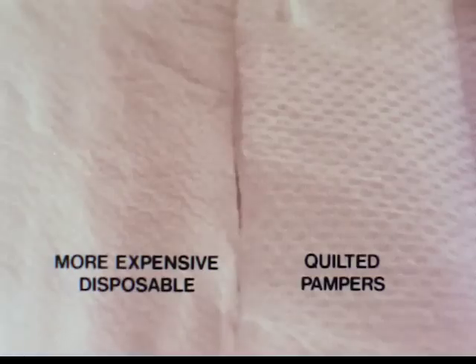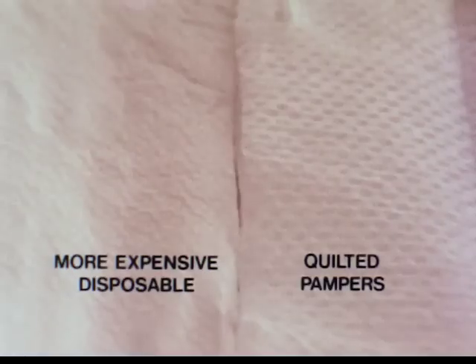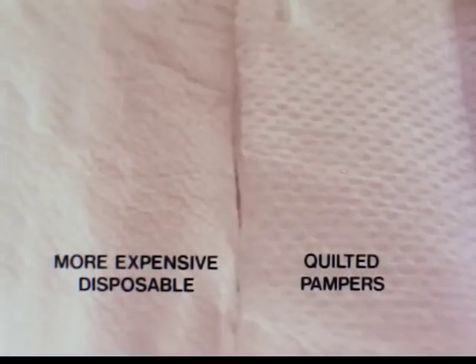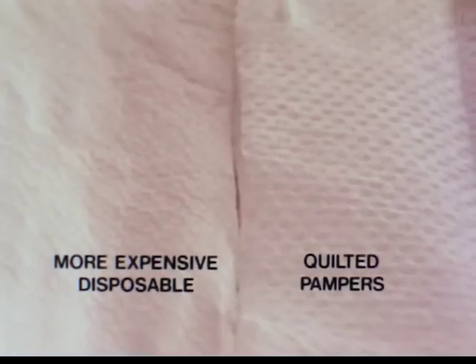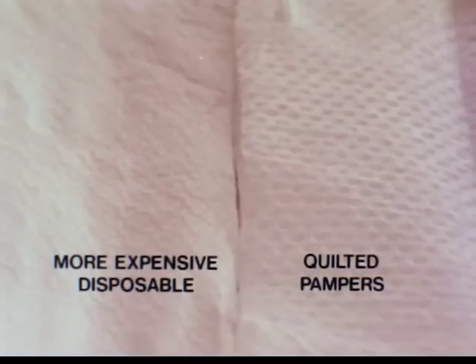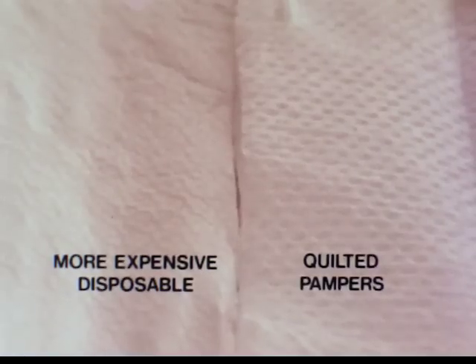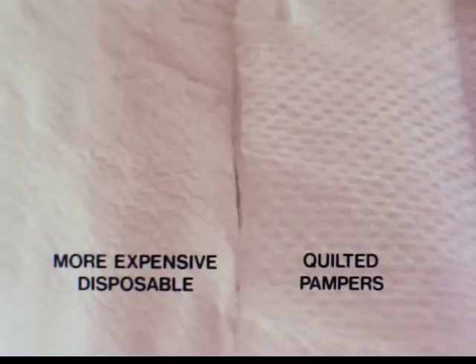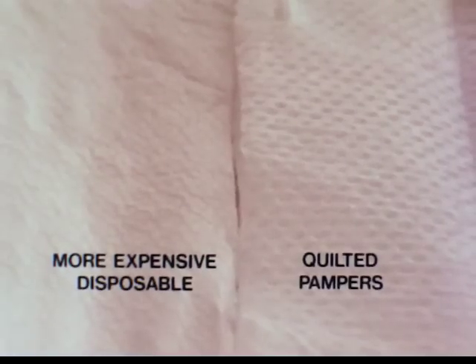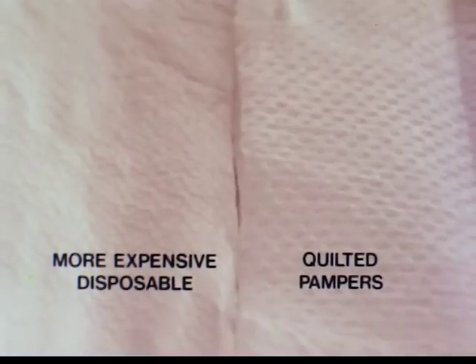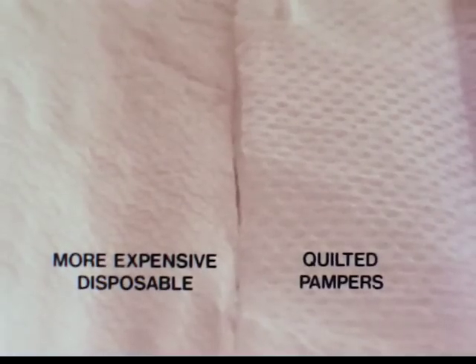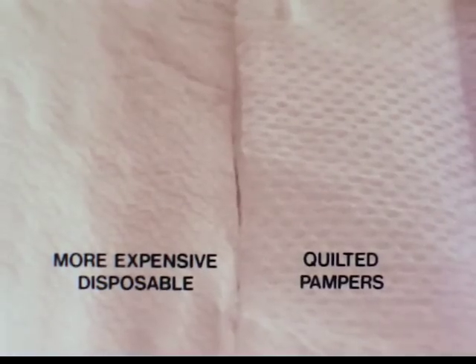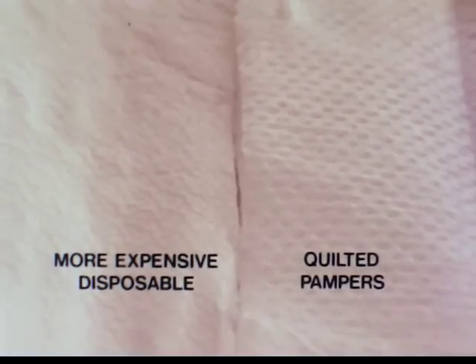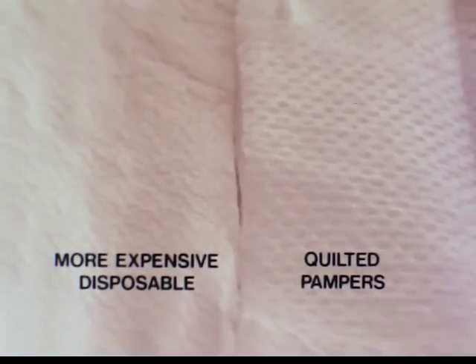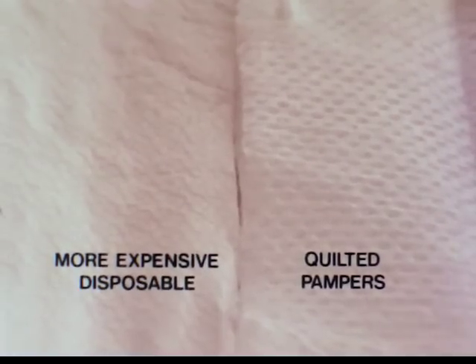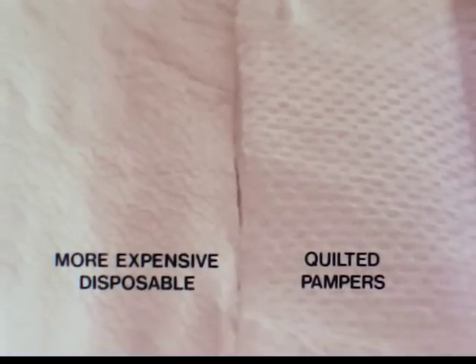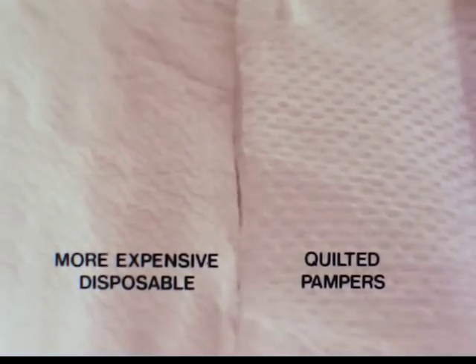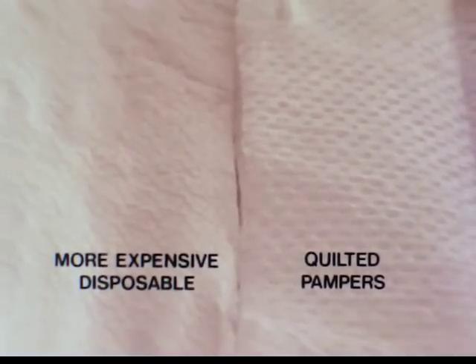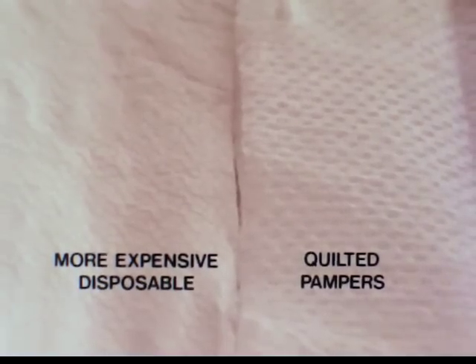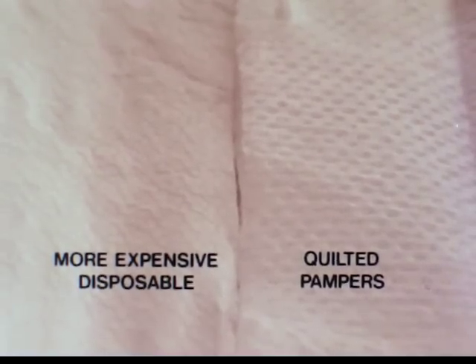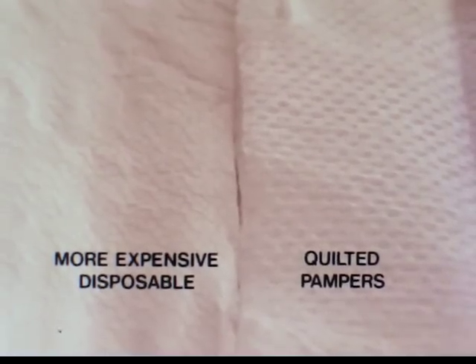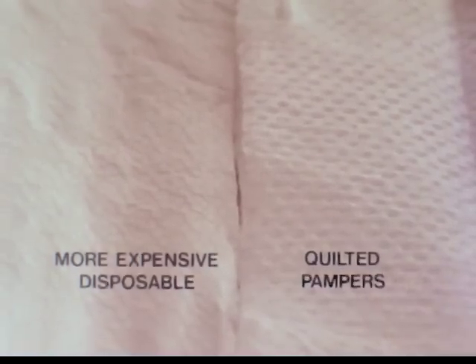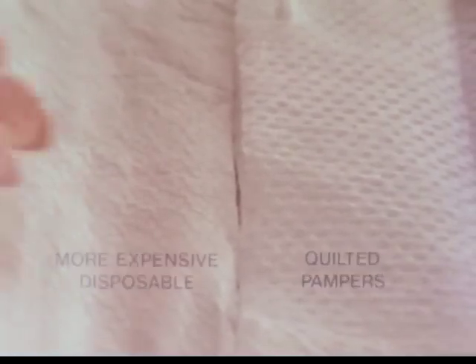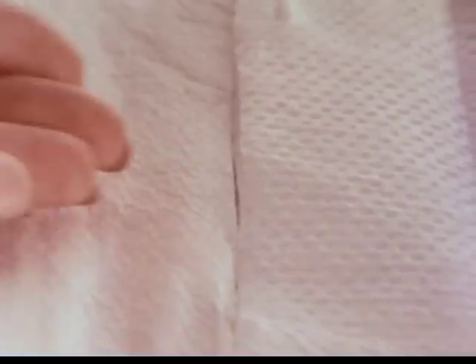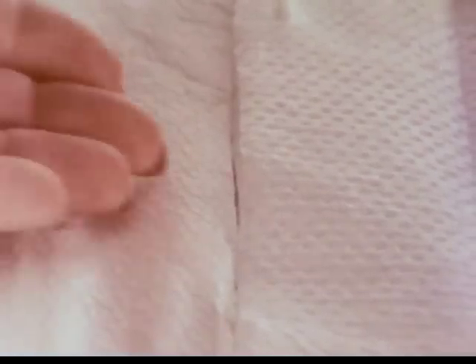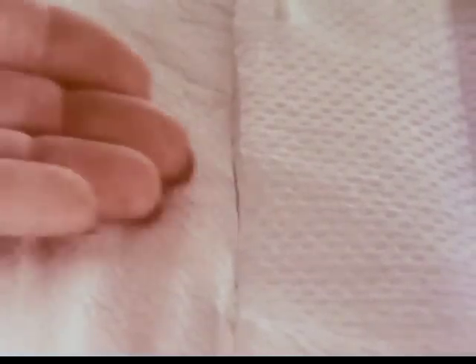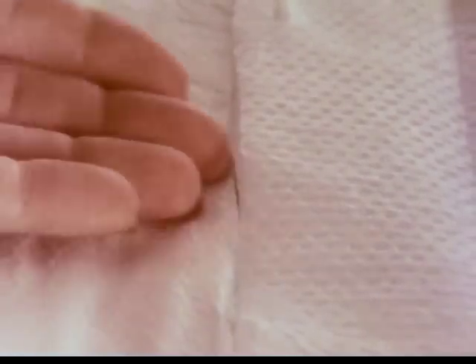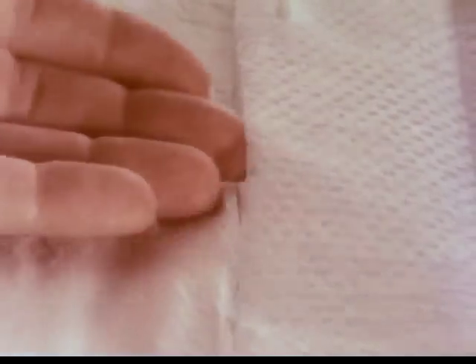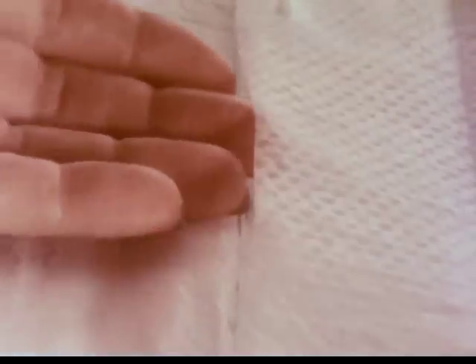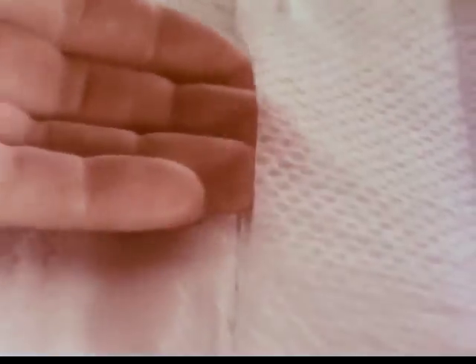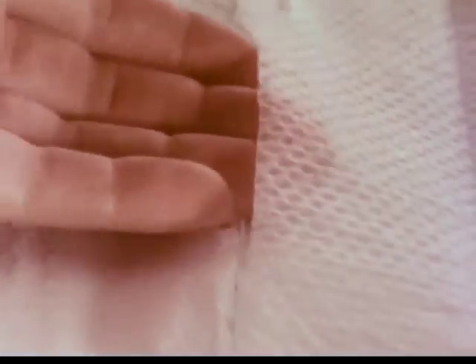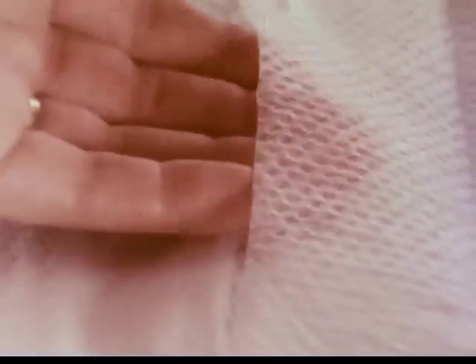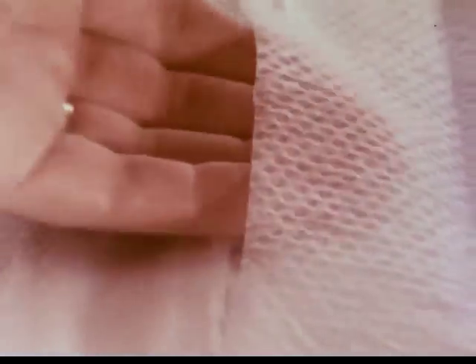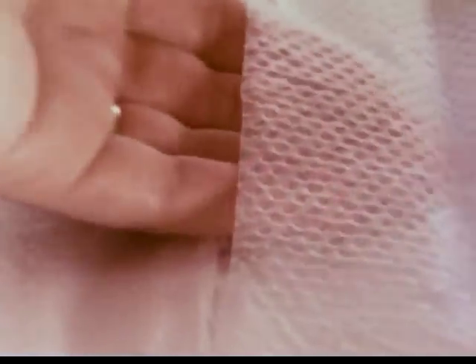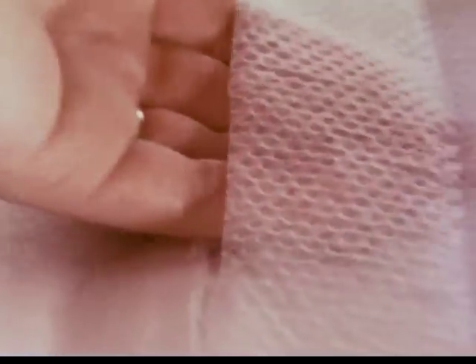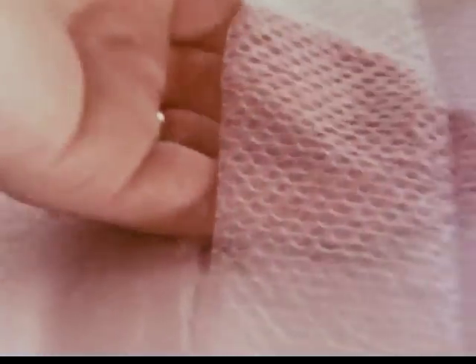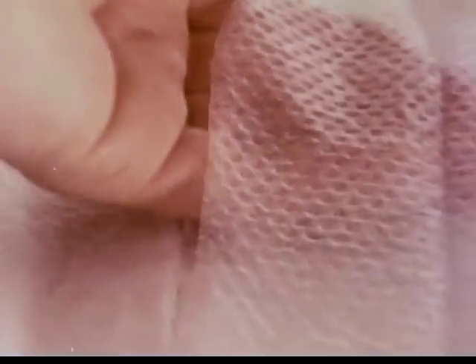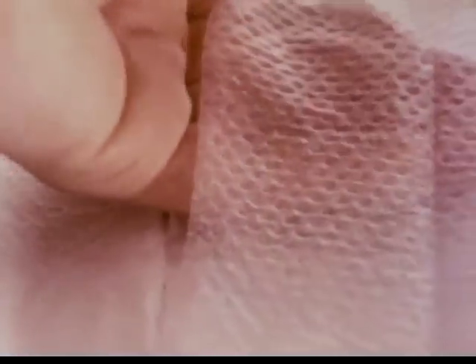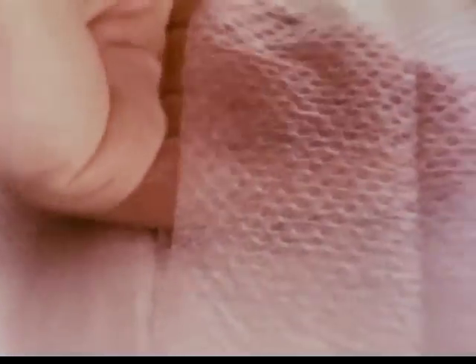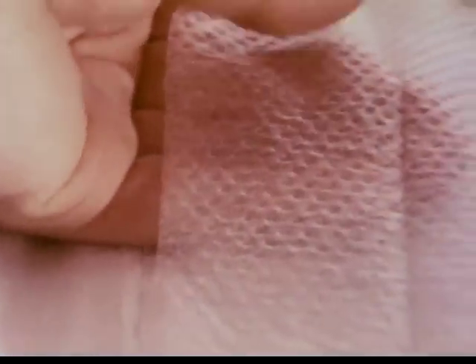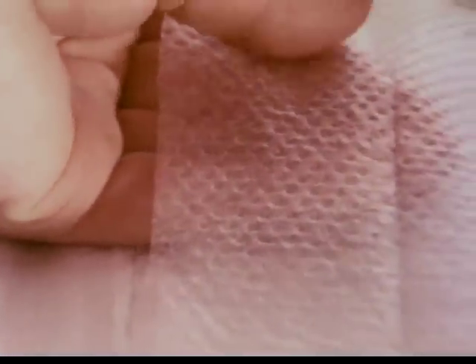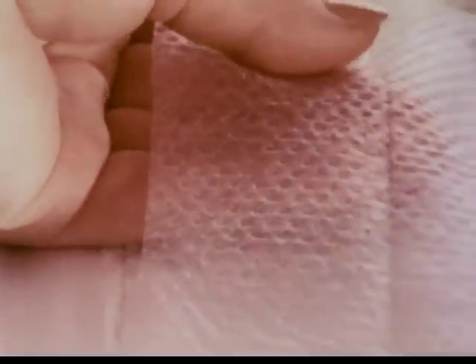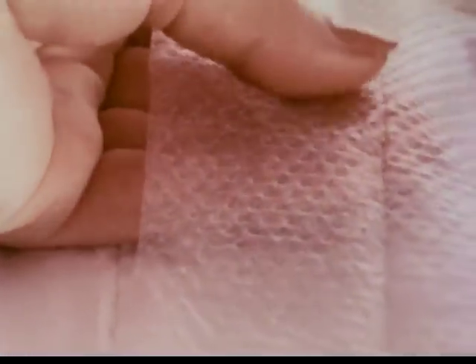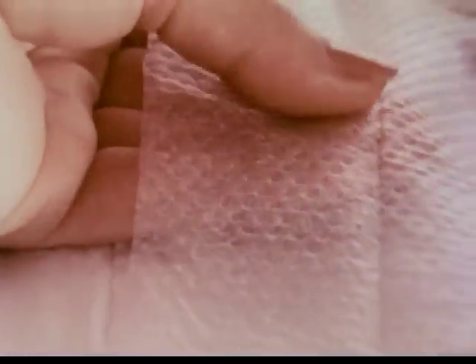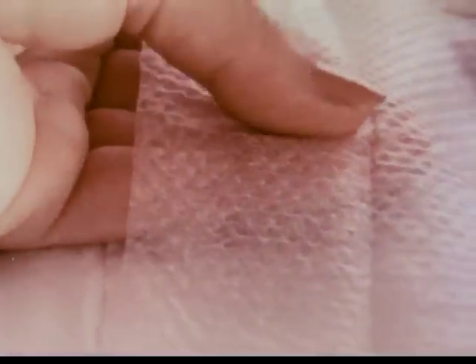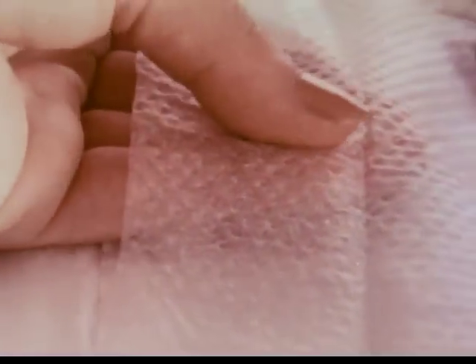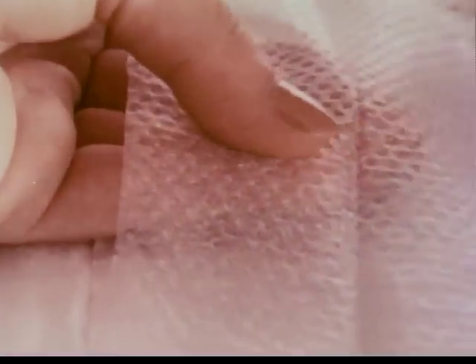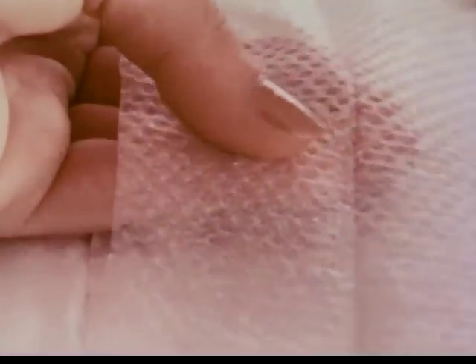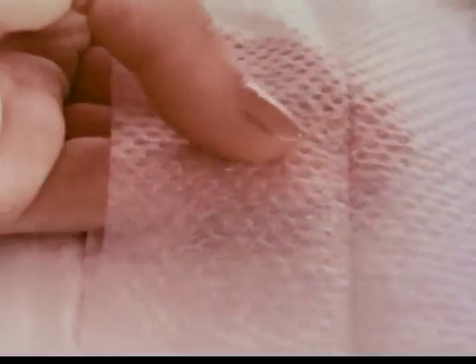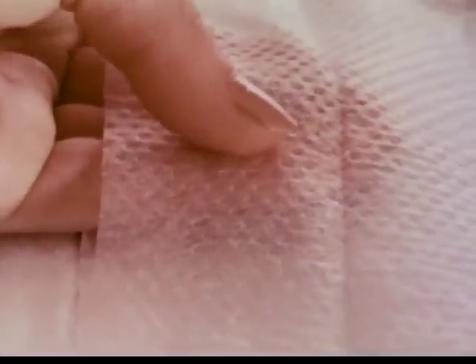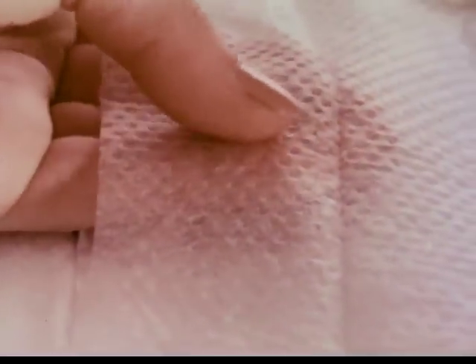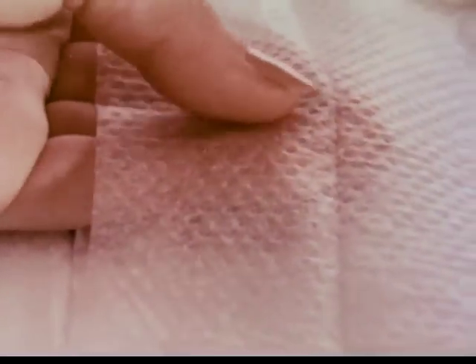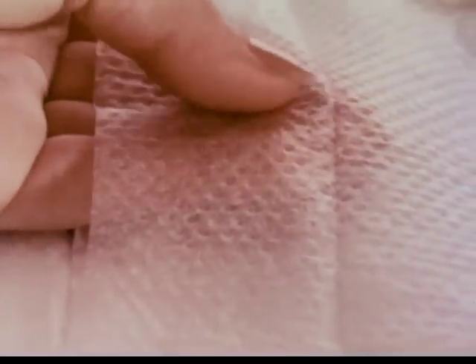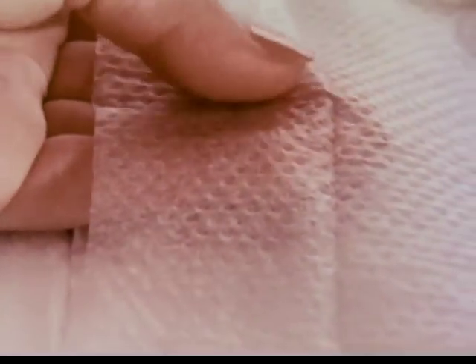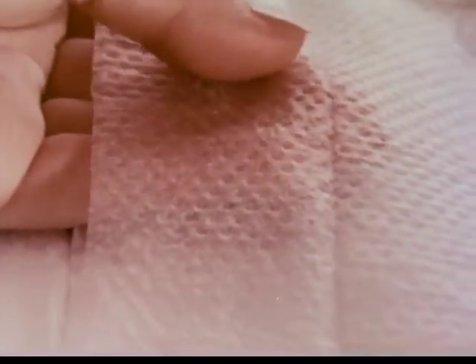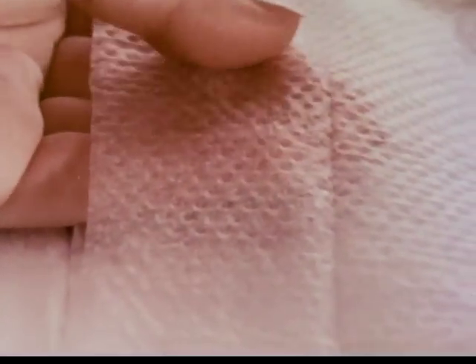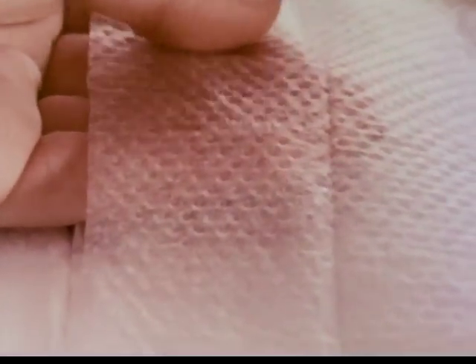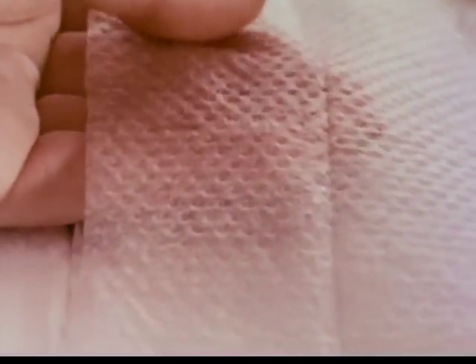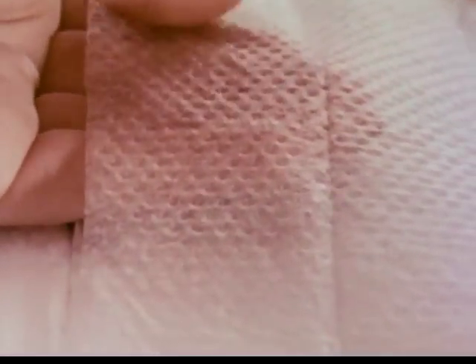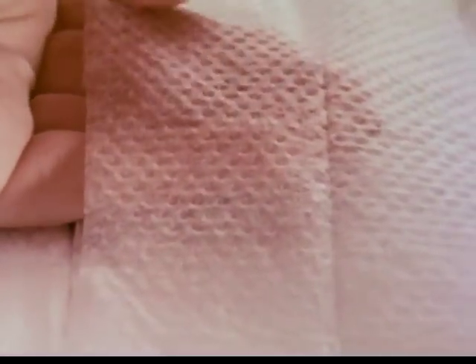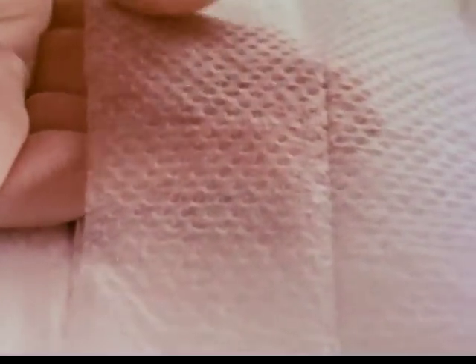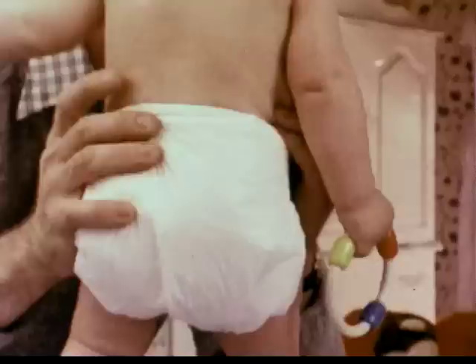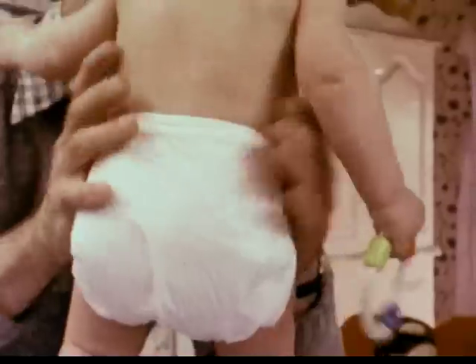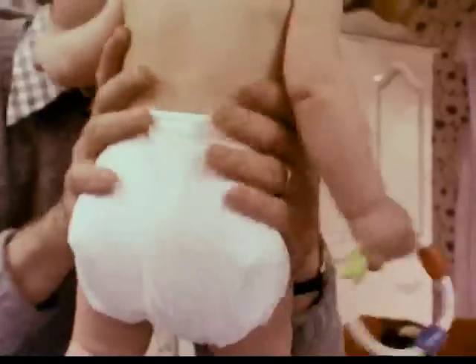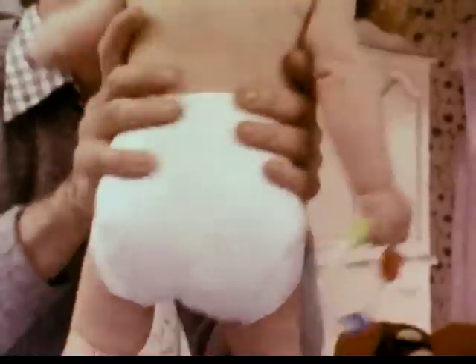Compare. Only Pampers lining is quilted. The quilted lining helps keep wetness in its place, away from baby skin.